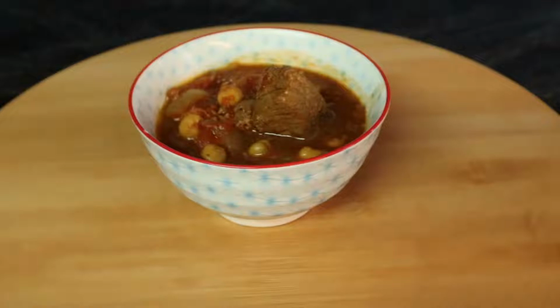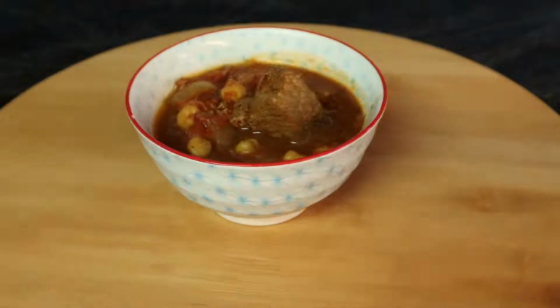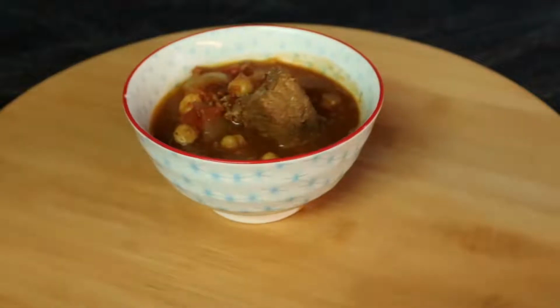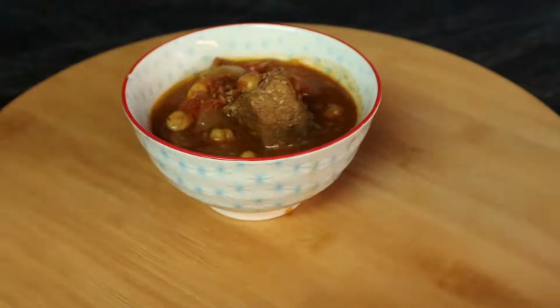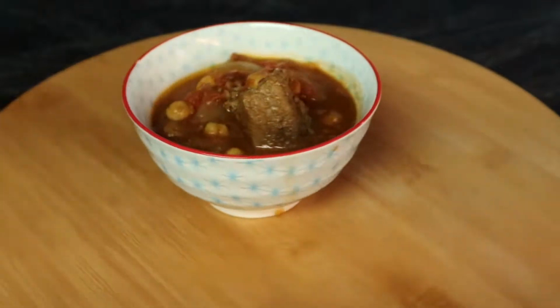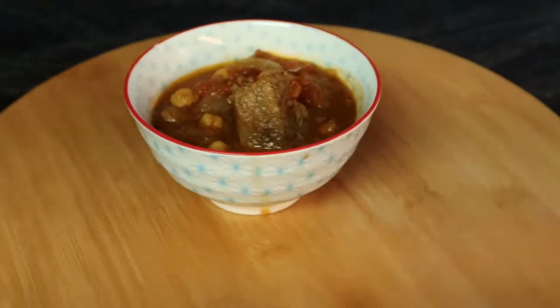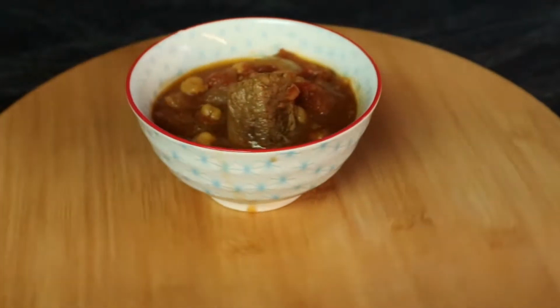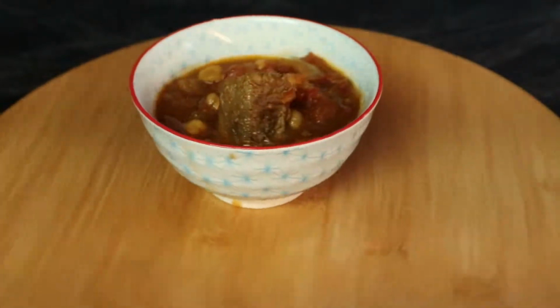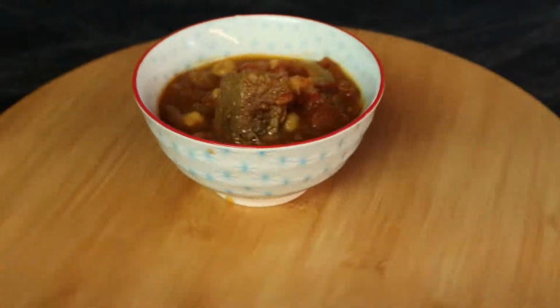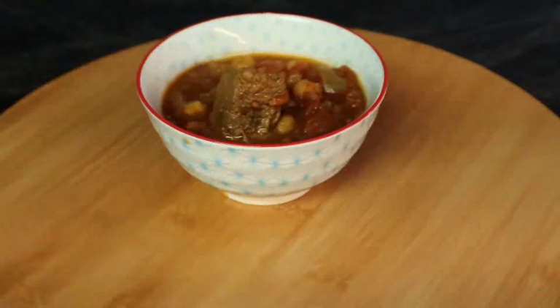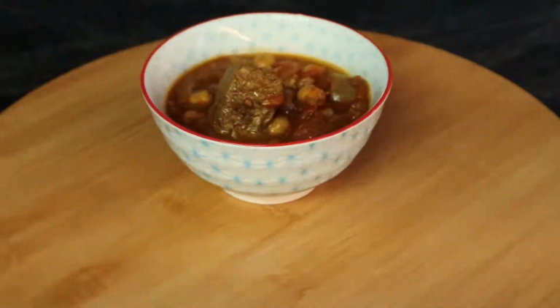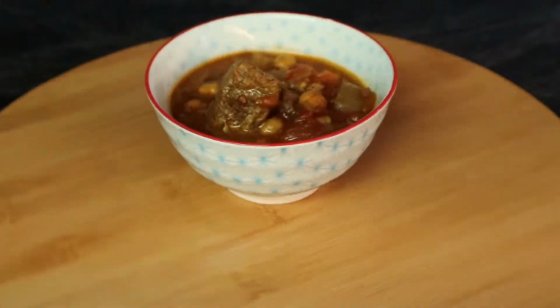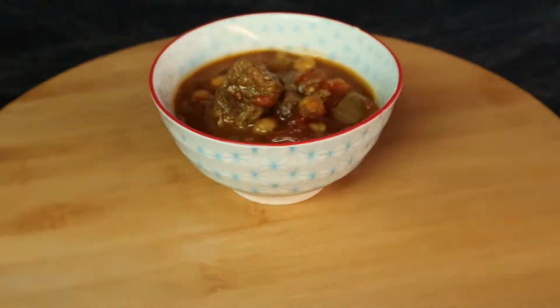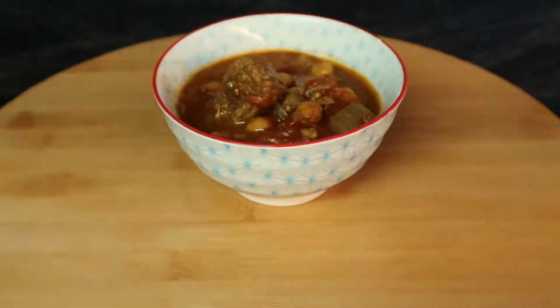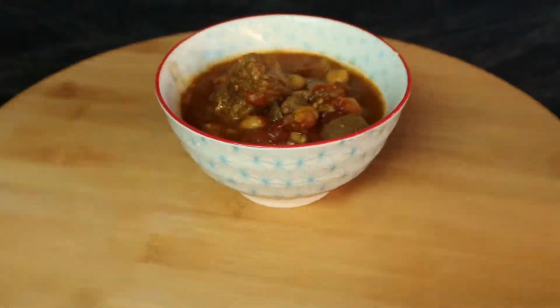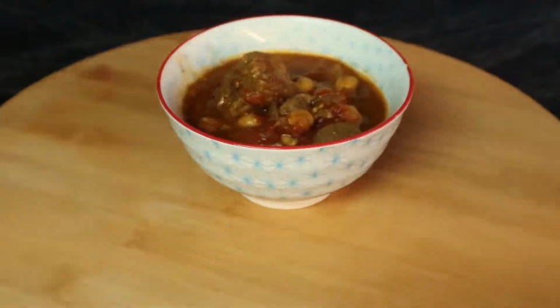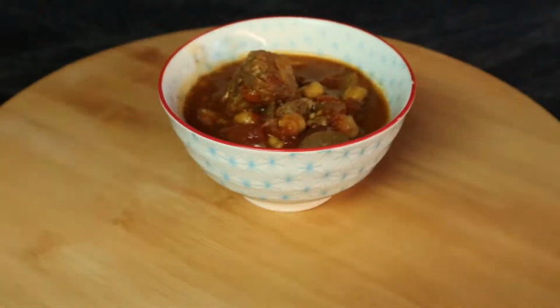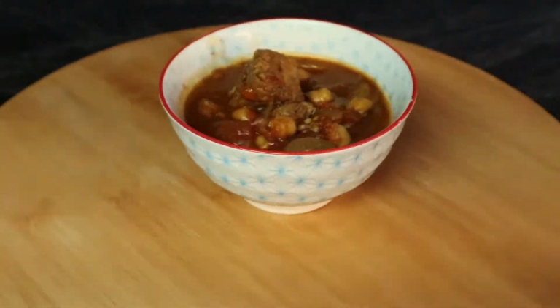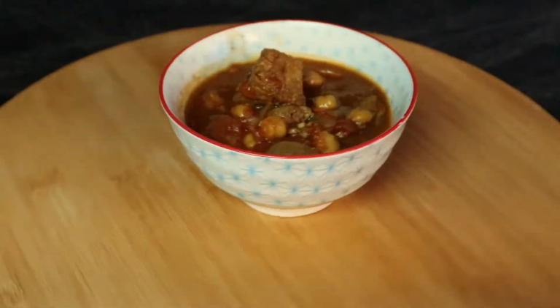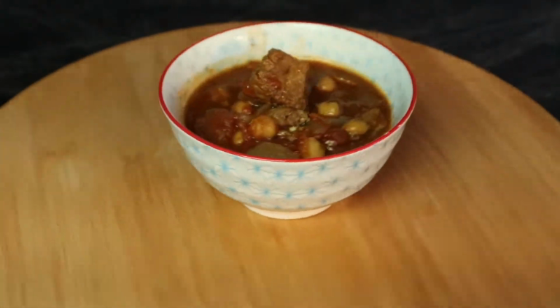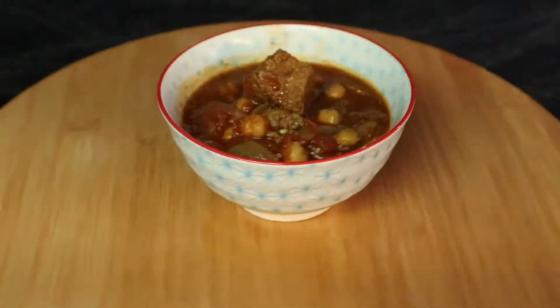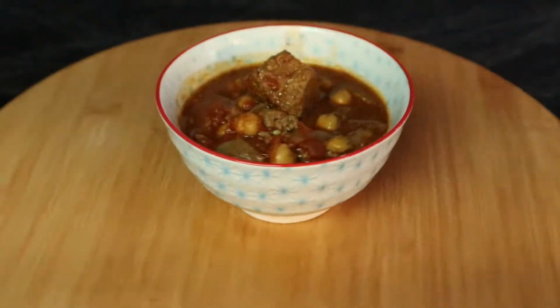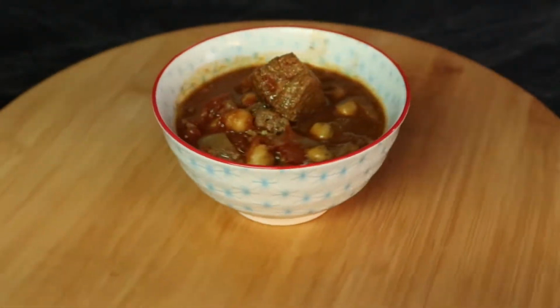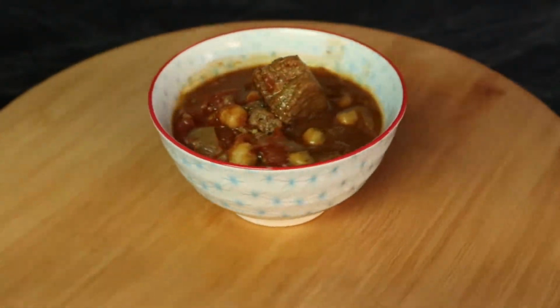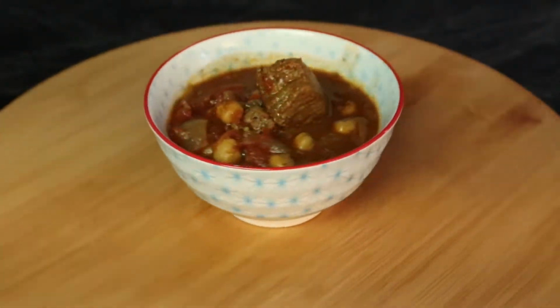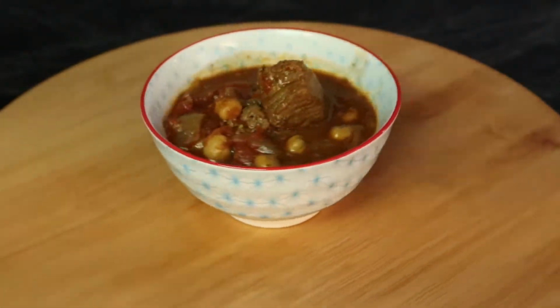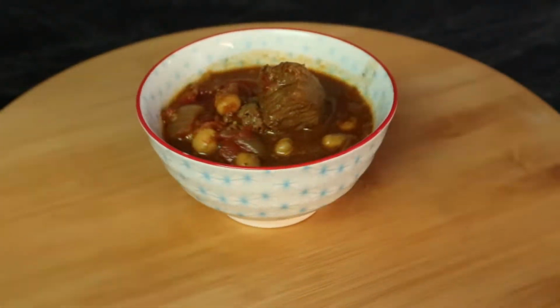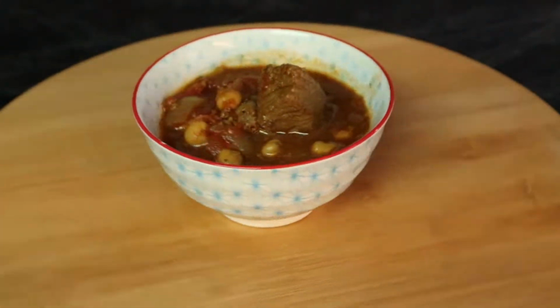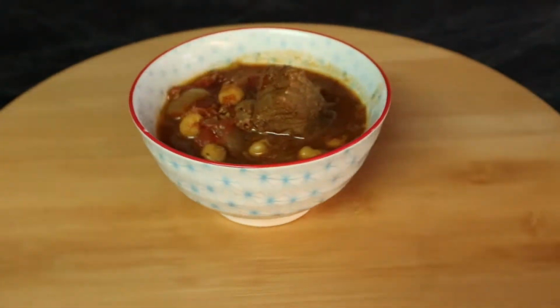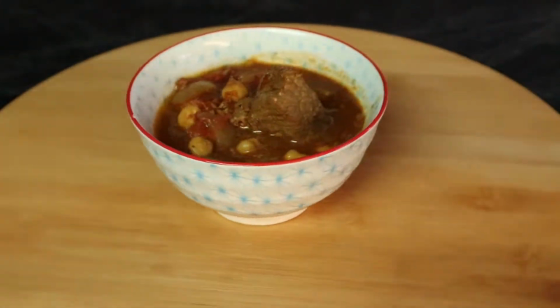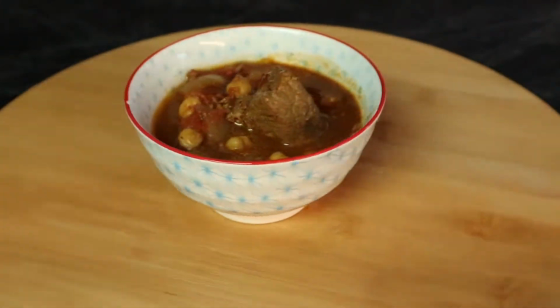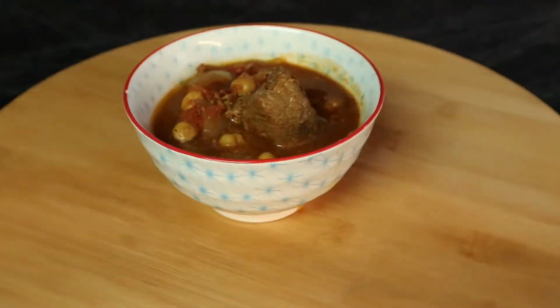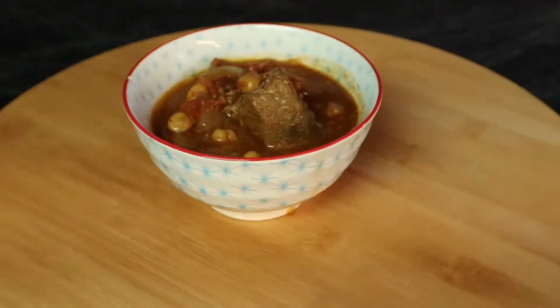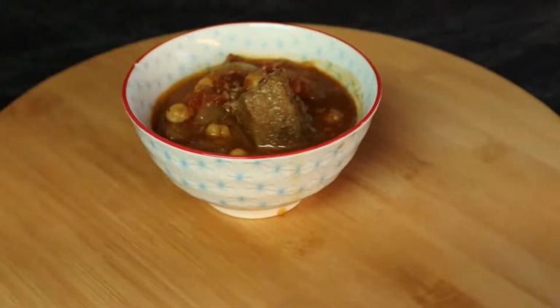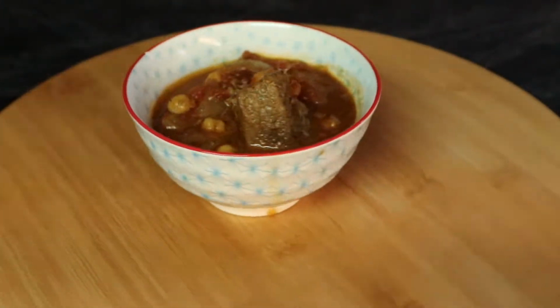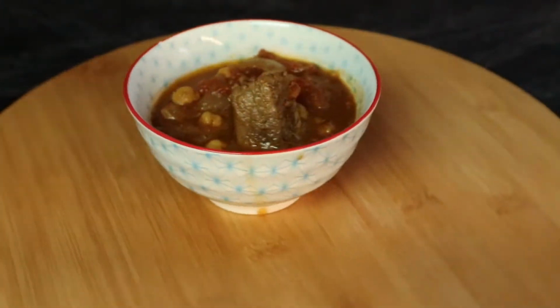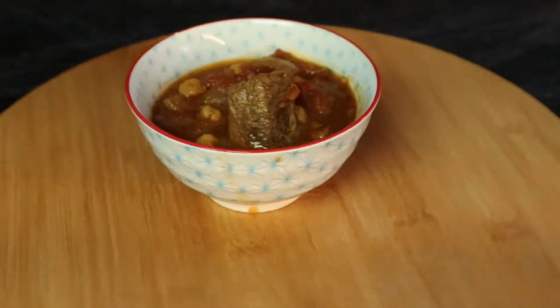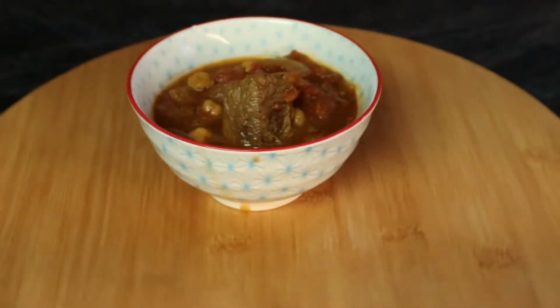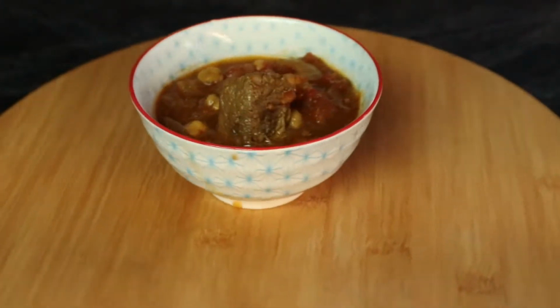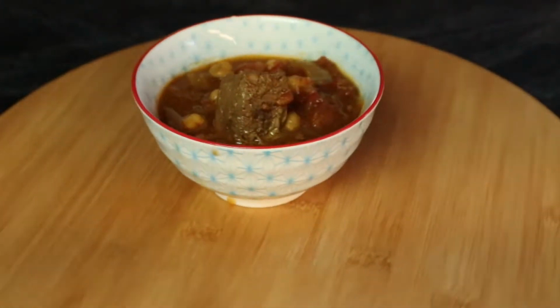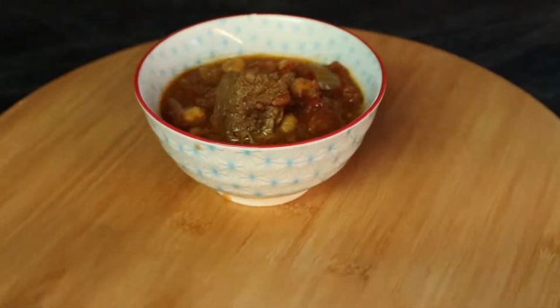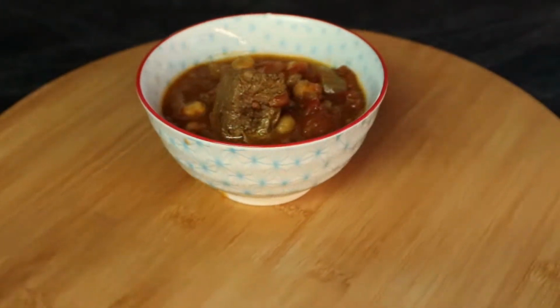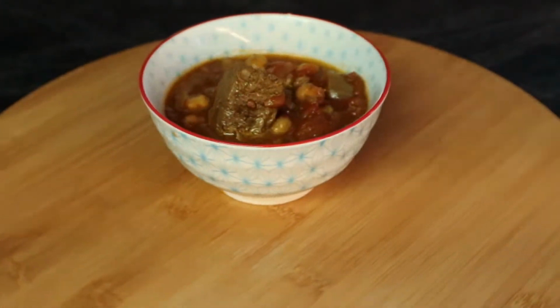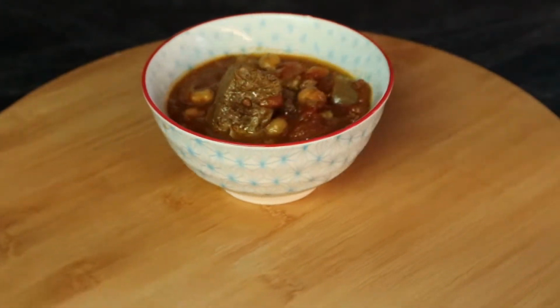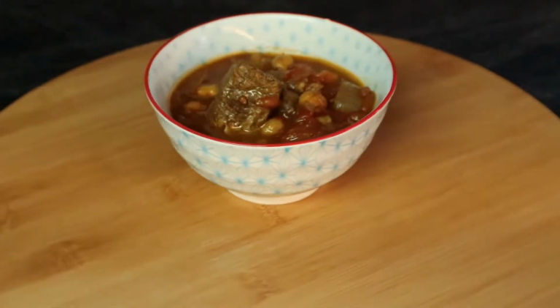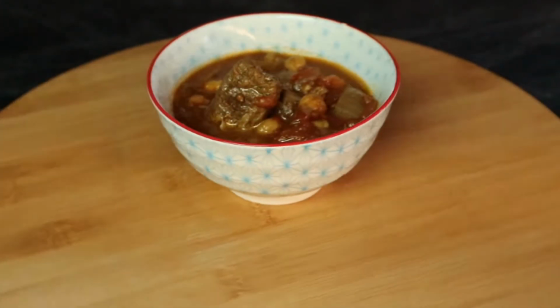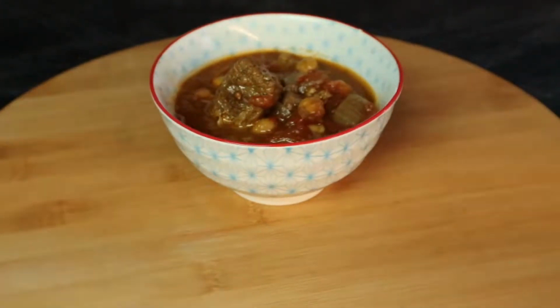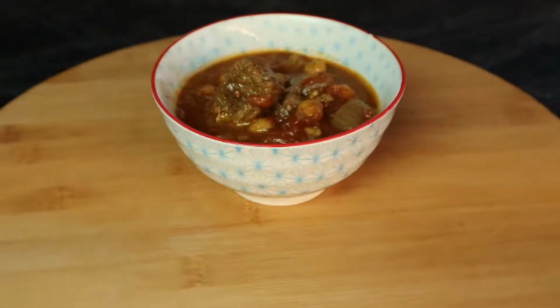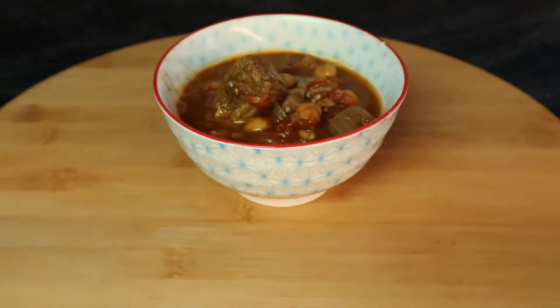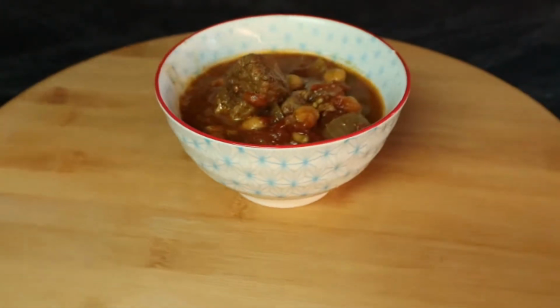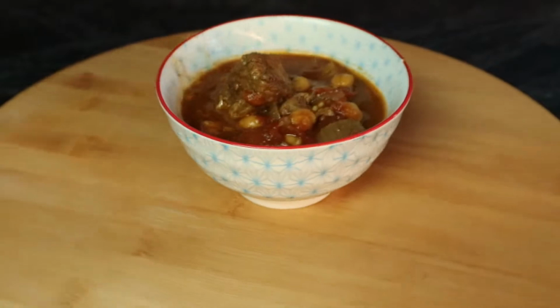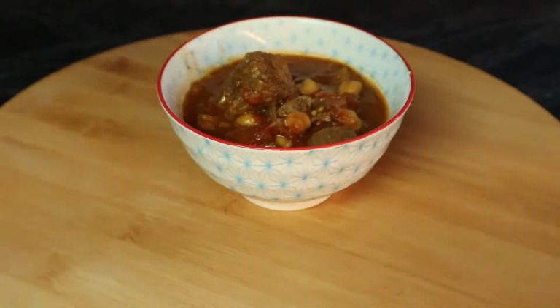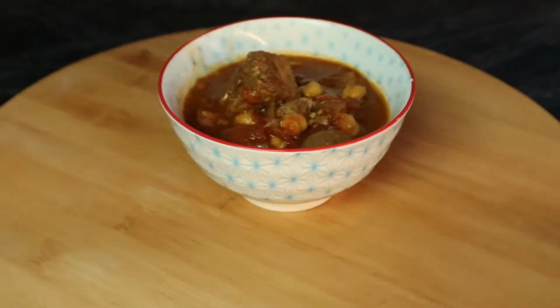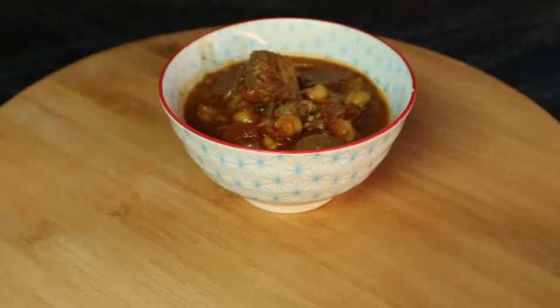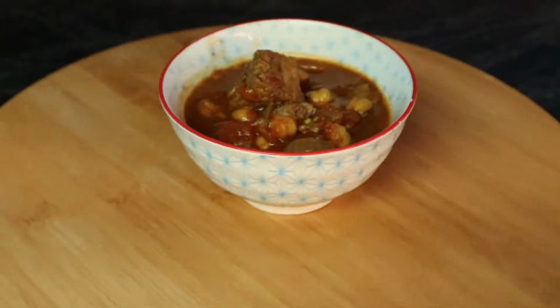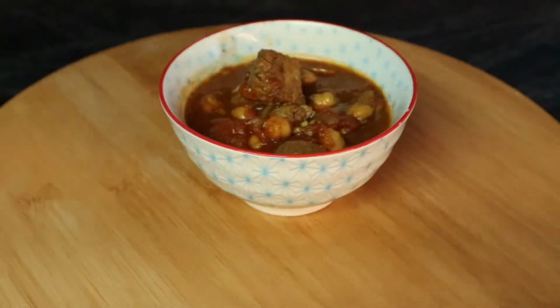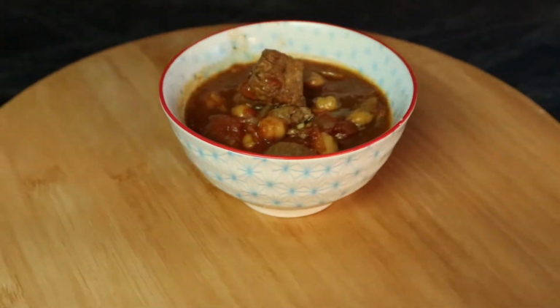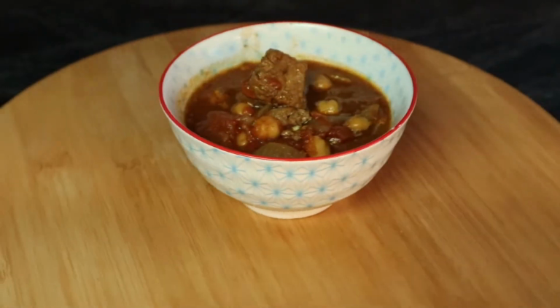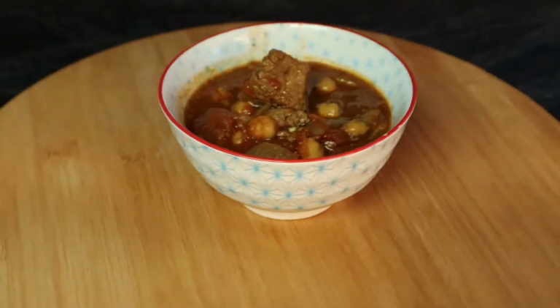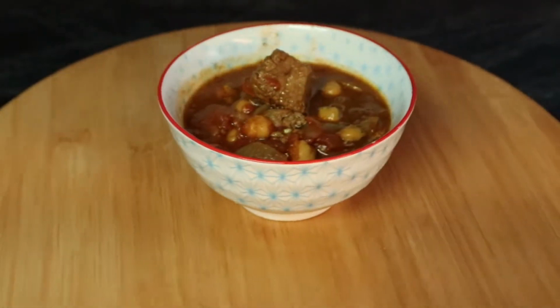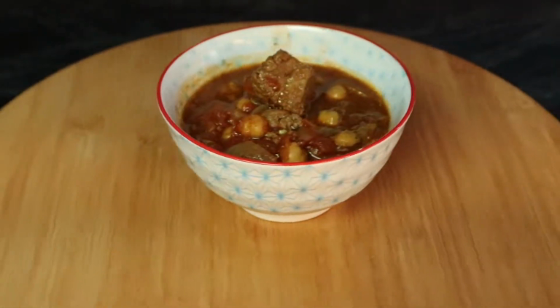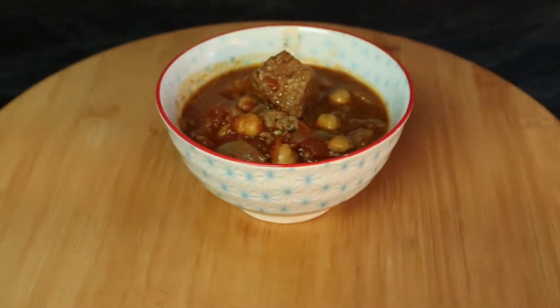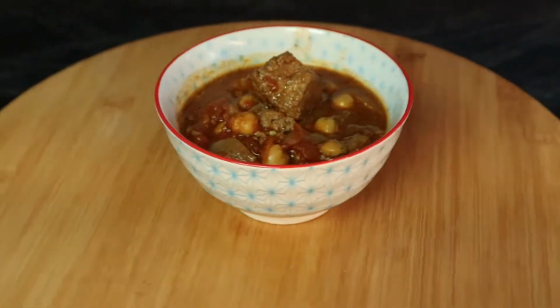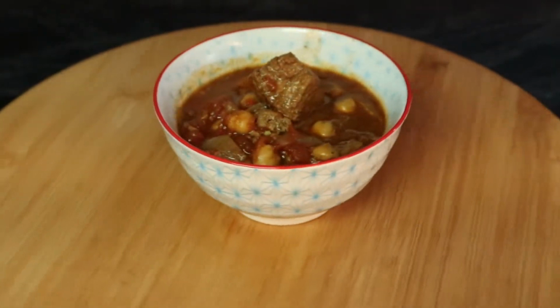Hello, Mason Storm here. Today we're making ourselves some beef curry. This stuff is really quite delicious and I'll show you how it's done.